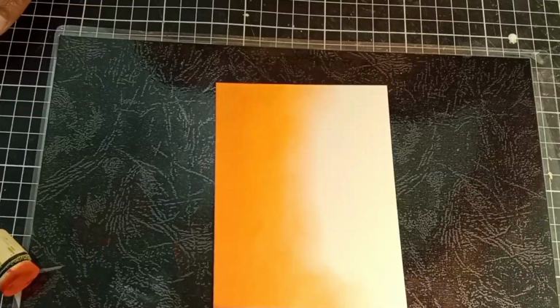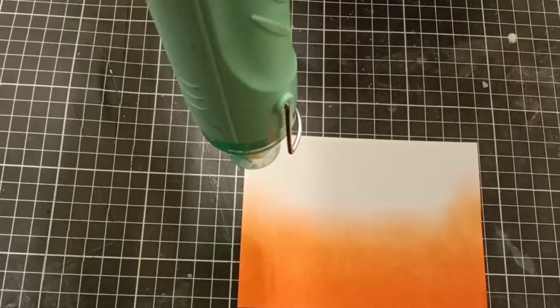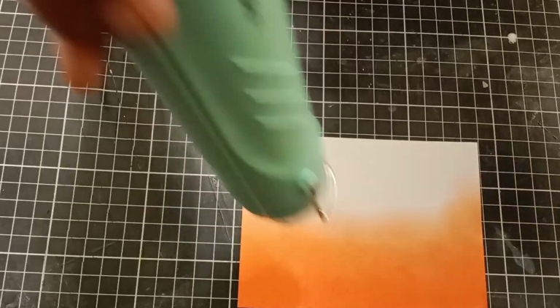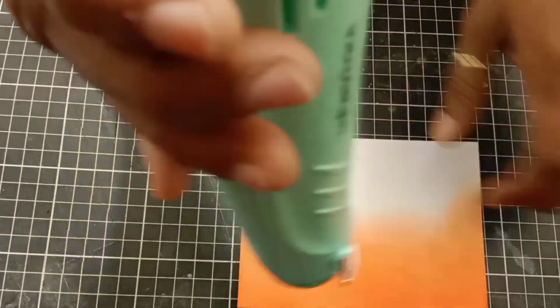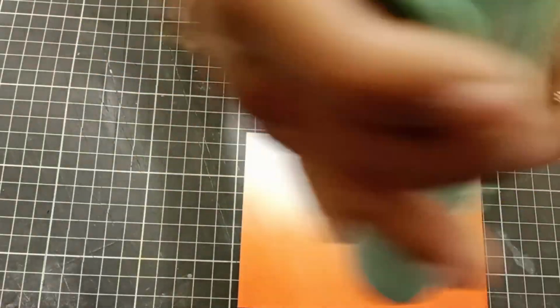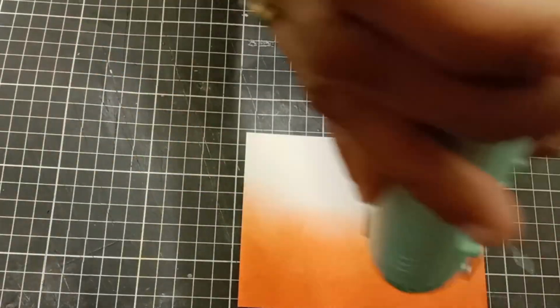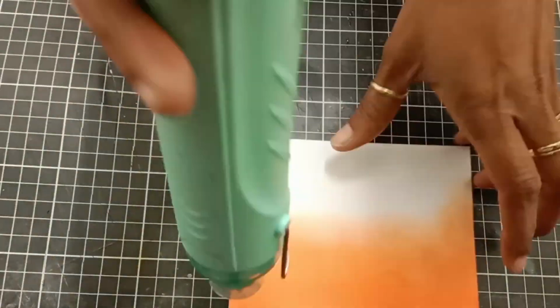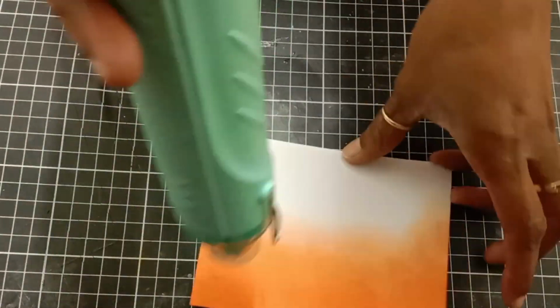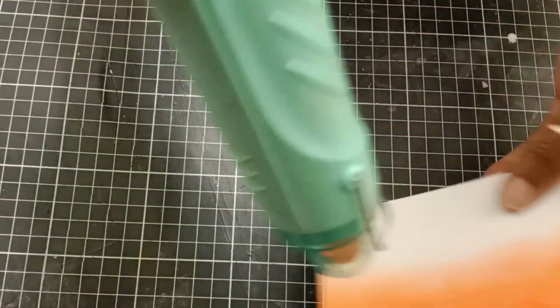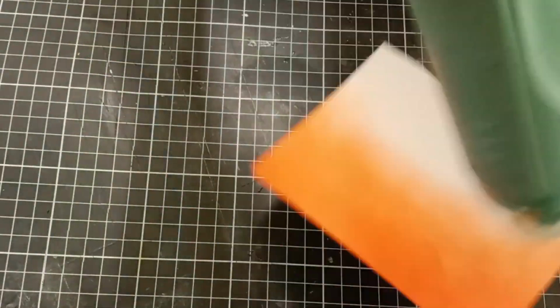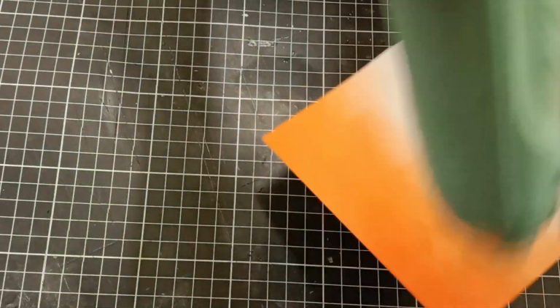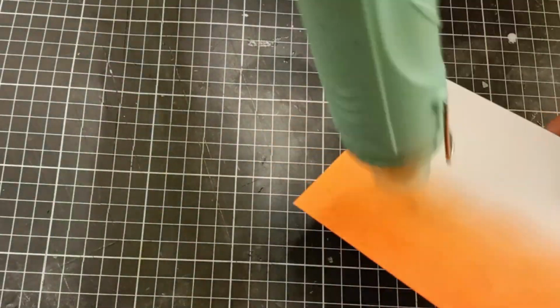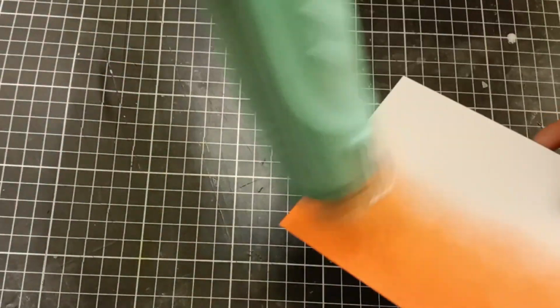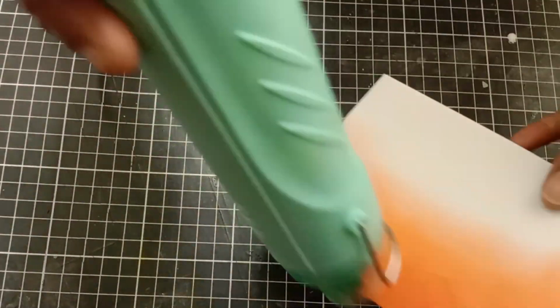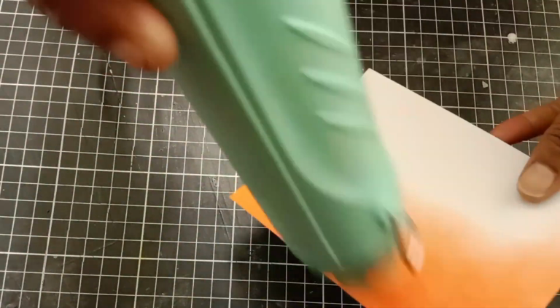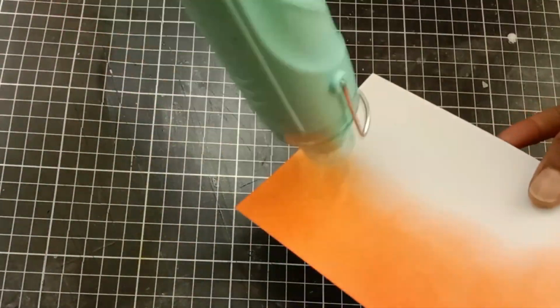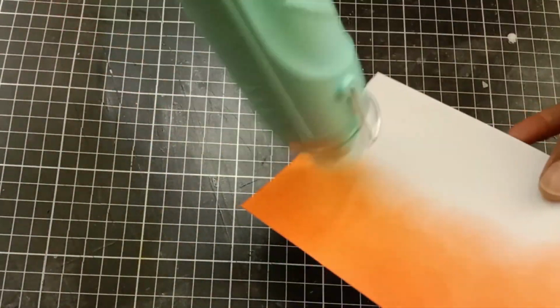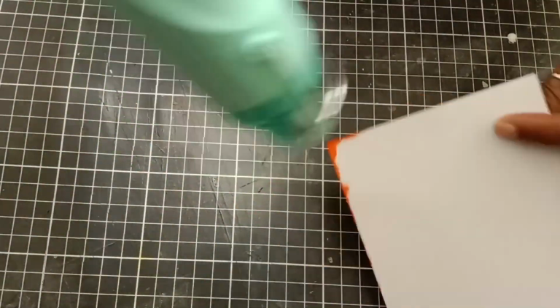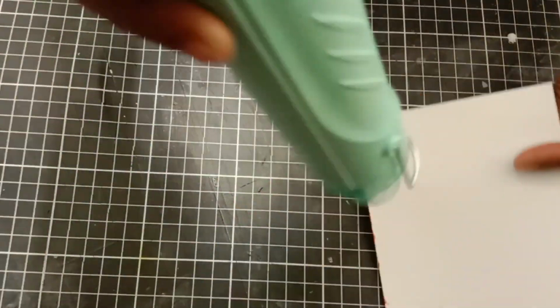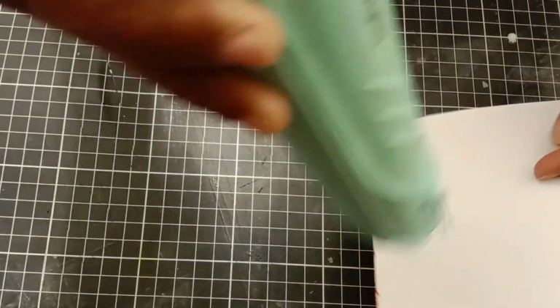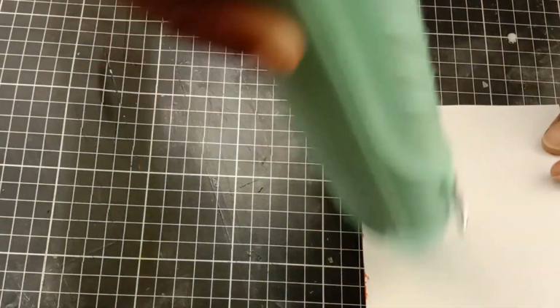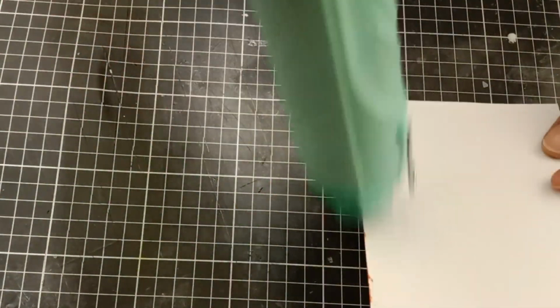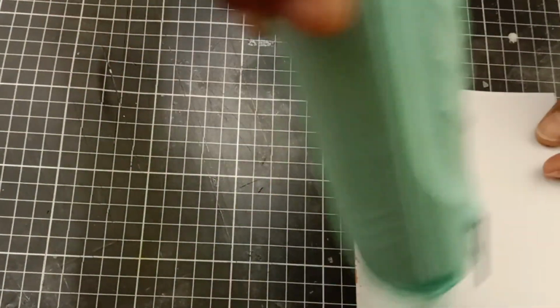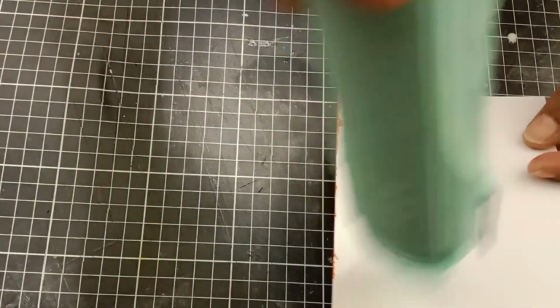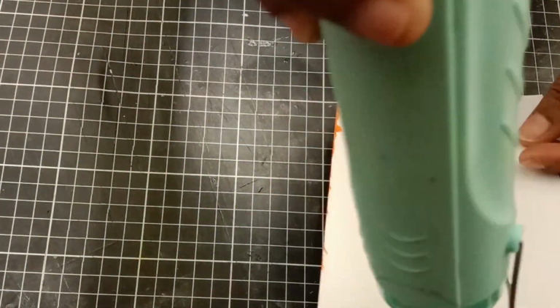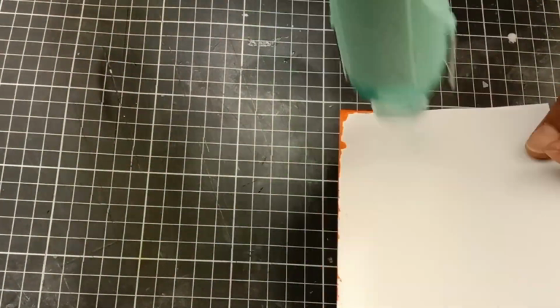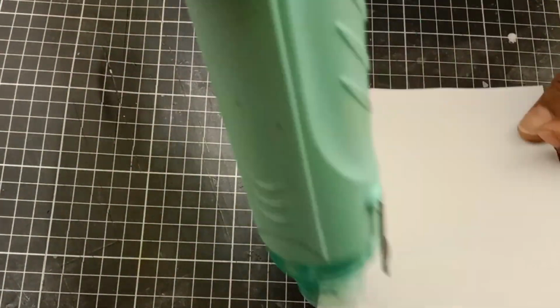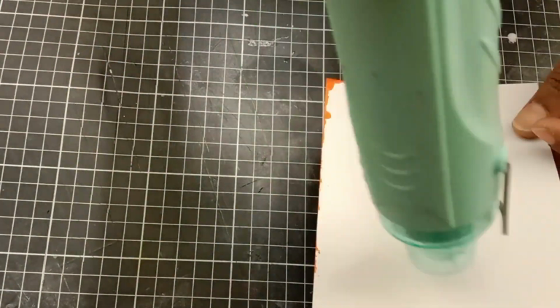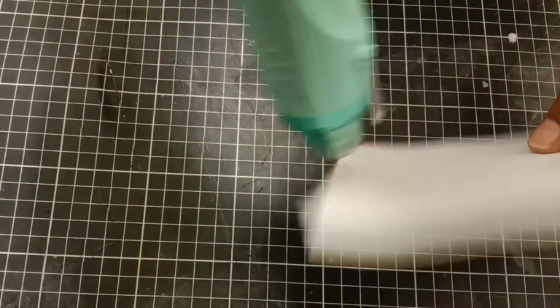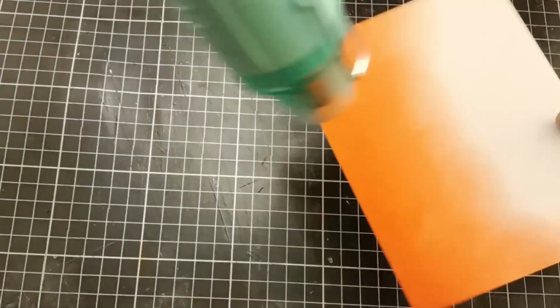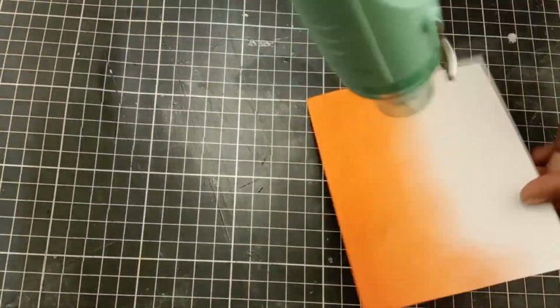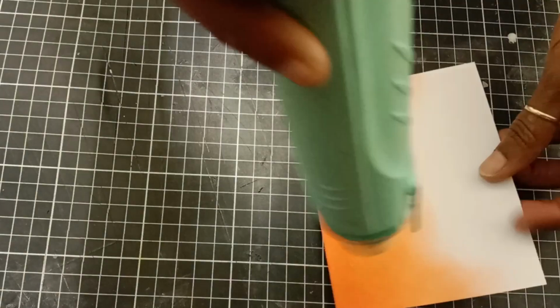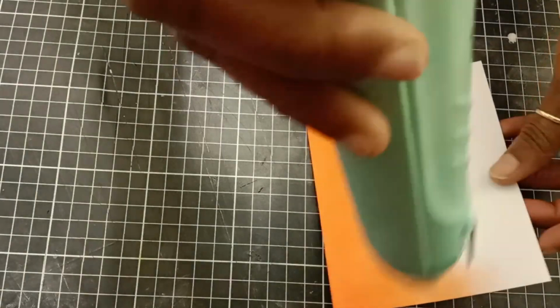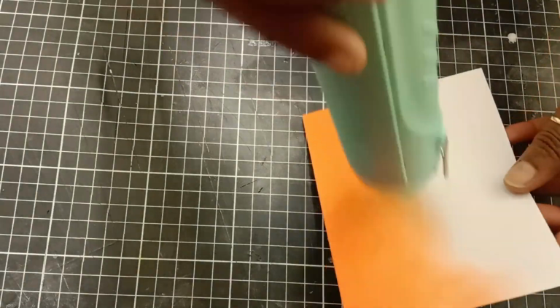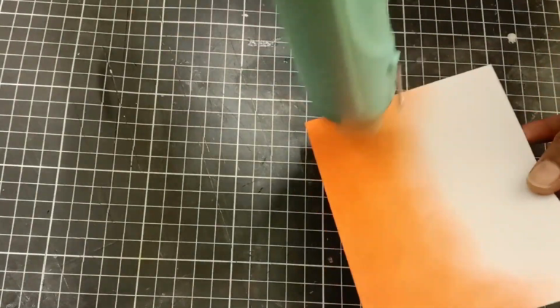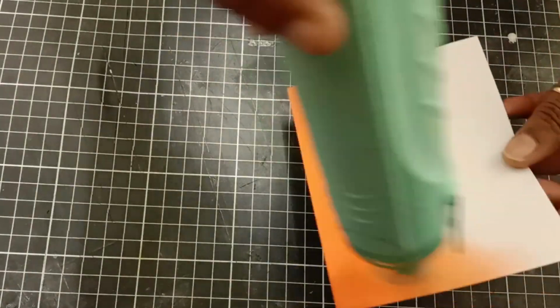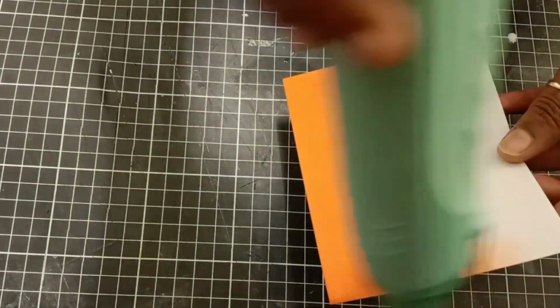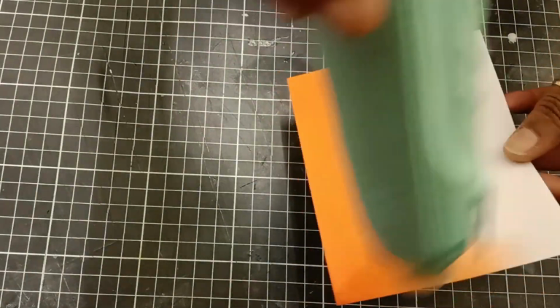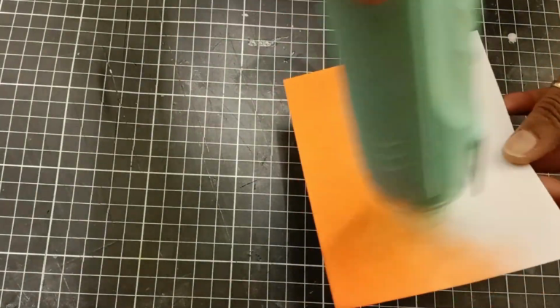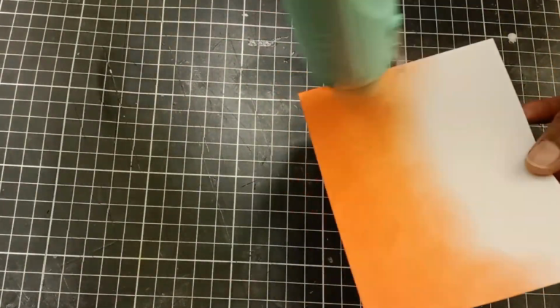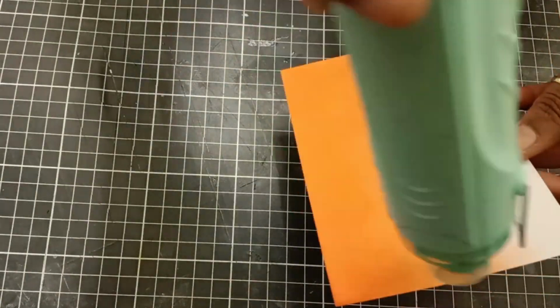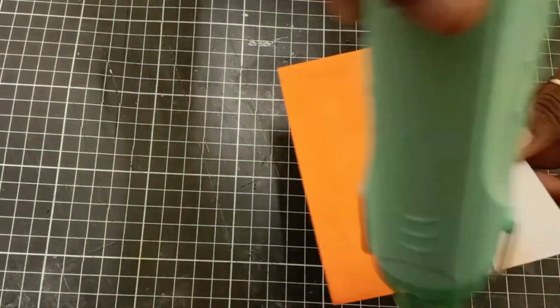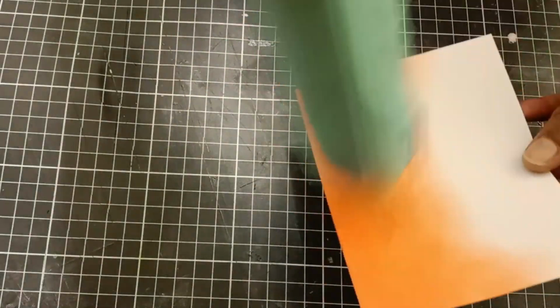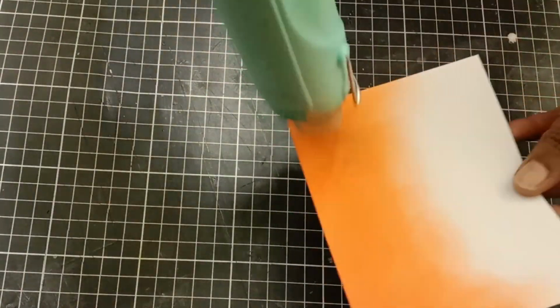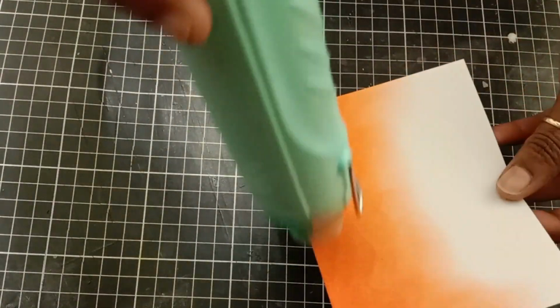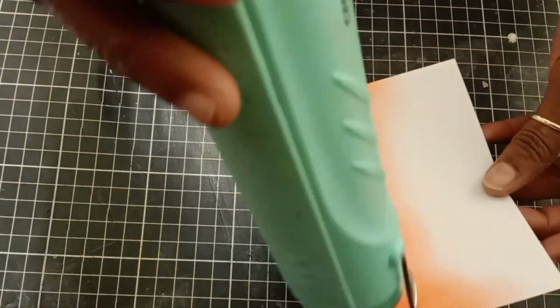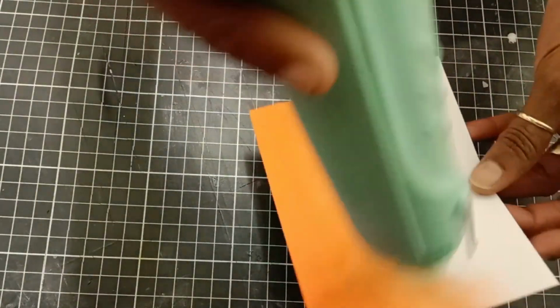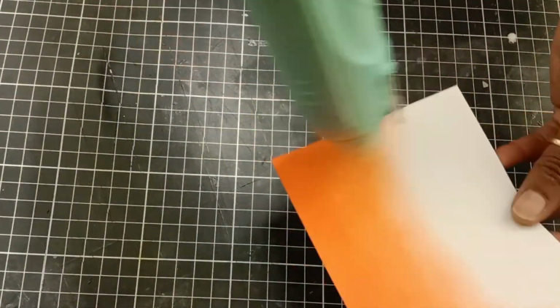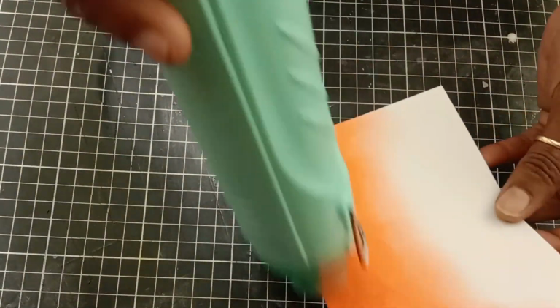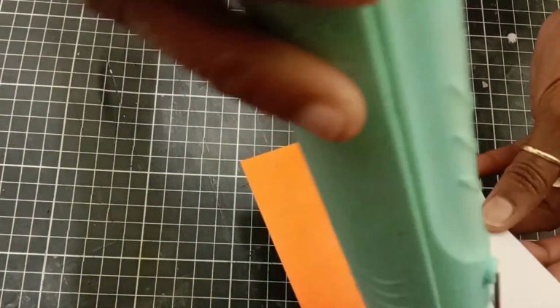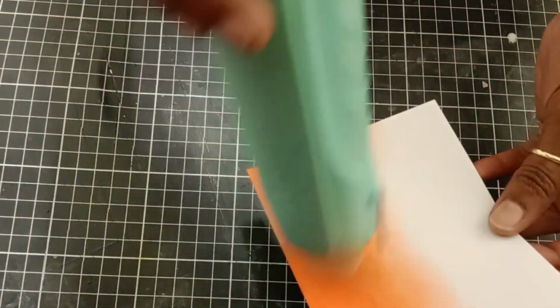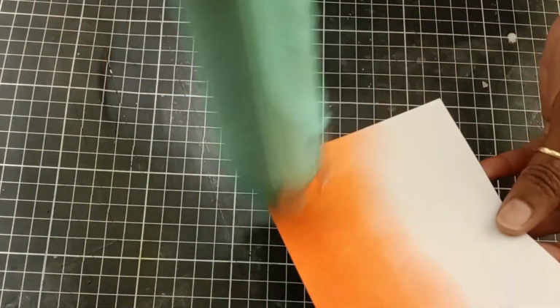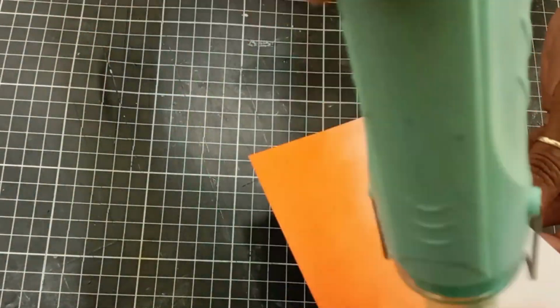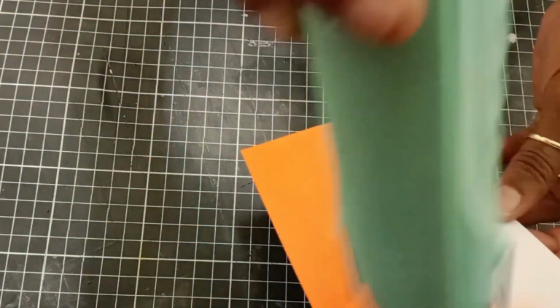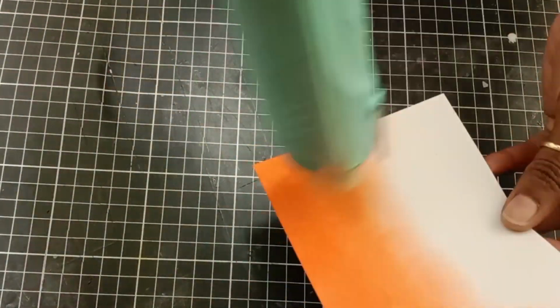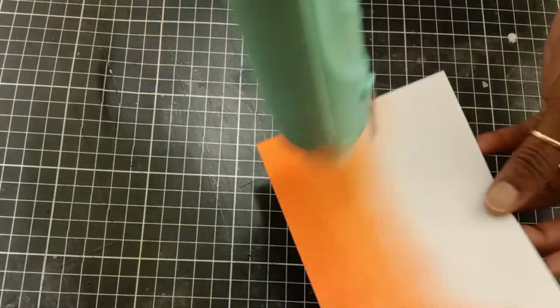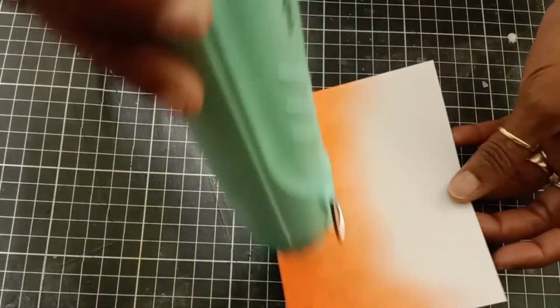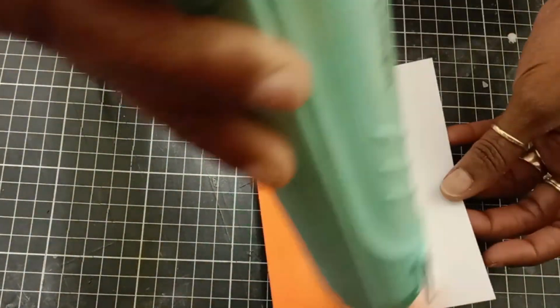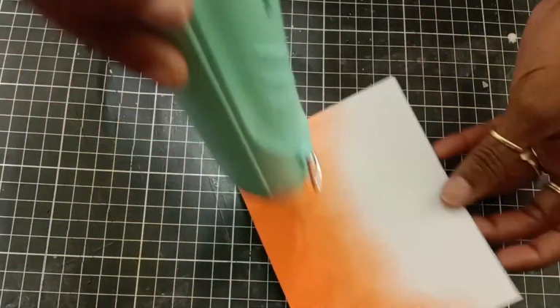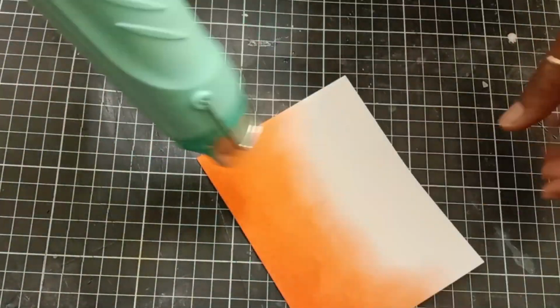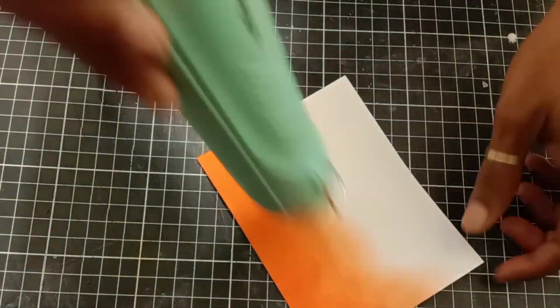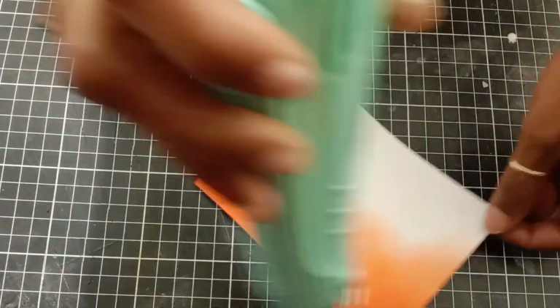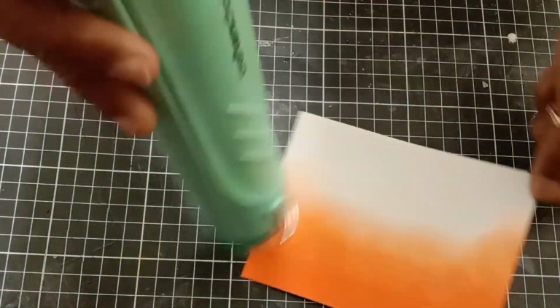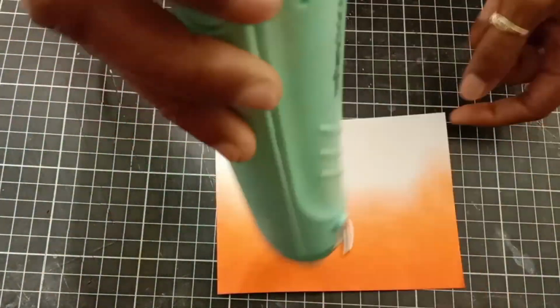As Distress Oxide inks stay wet longer, I'm using my heat tool just to heat set my panel.